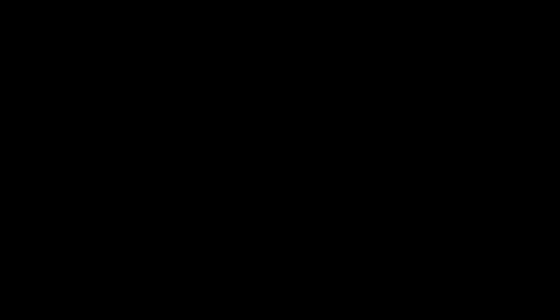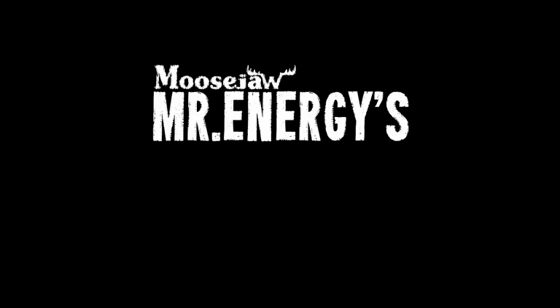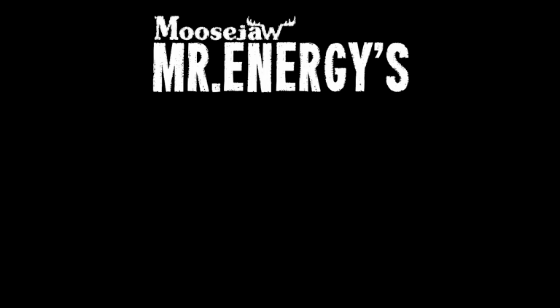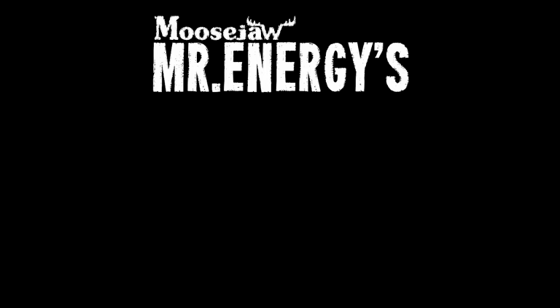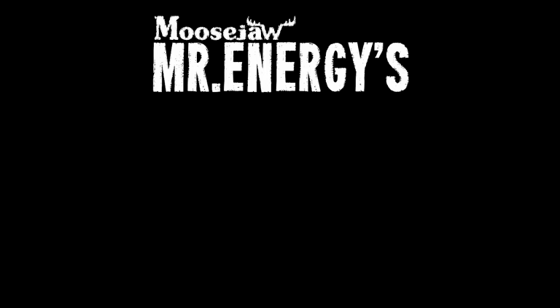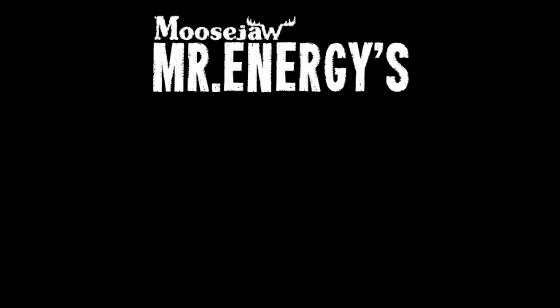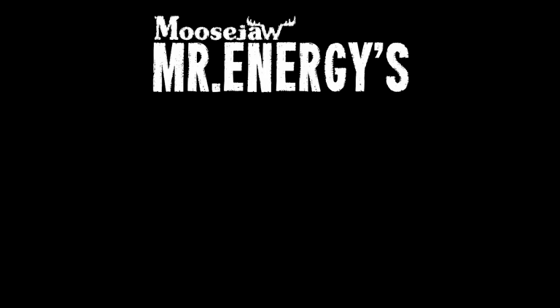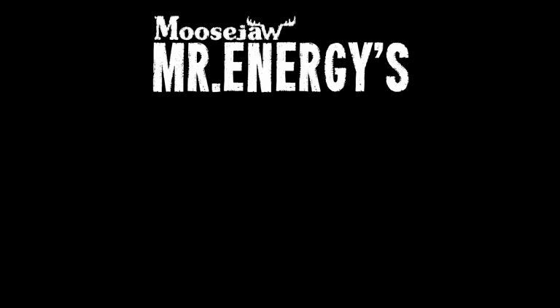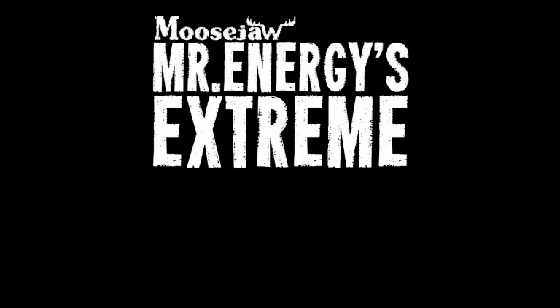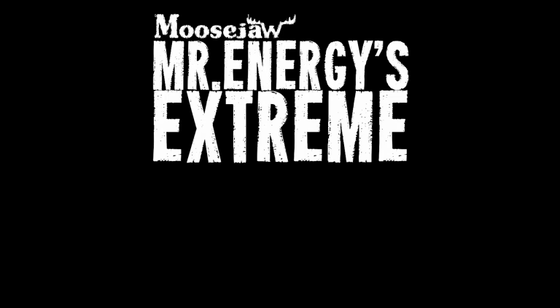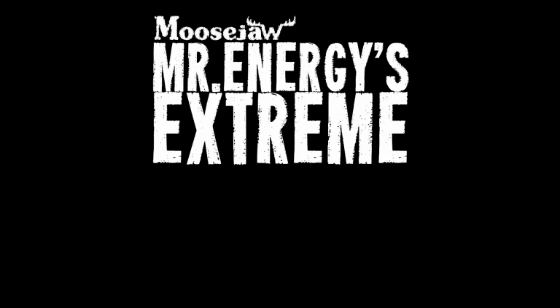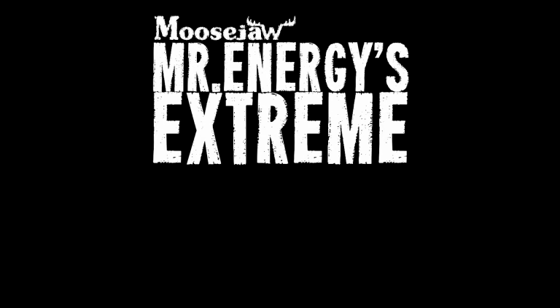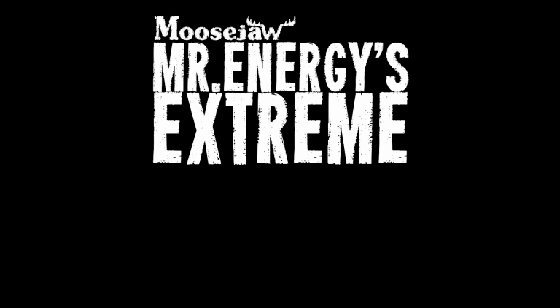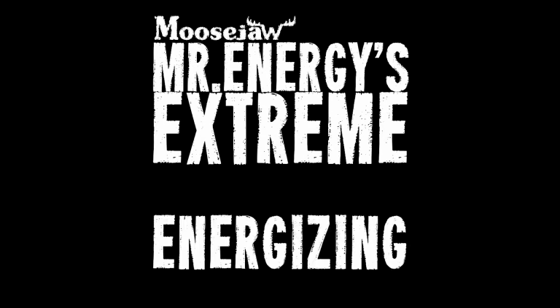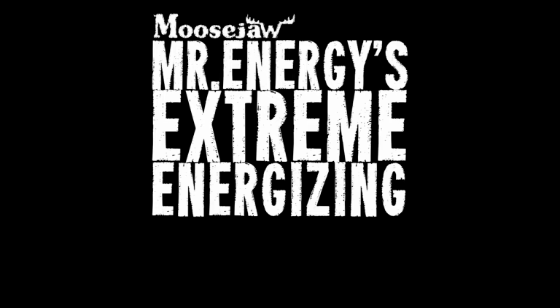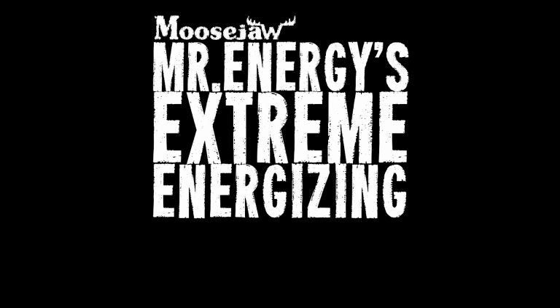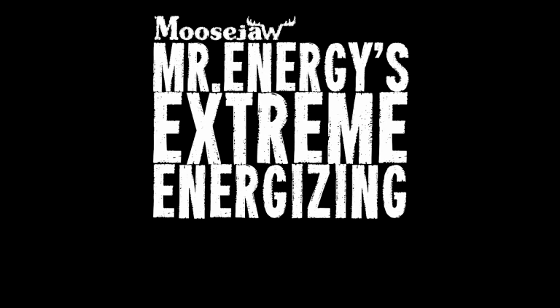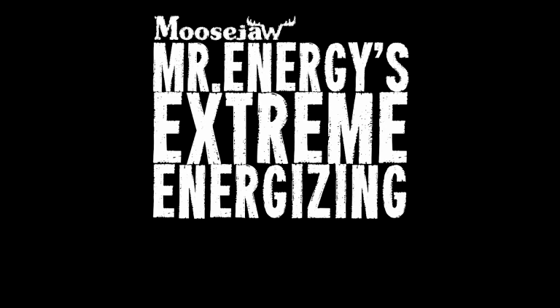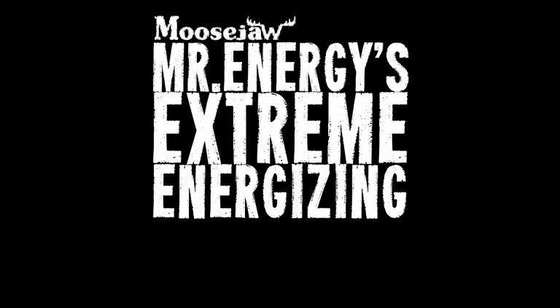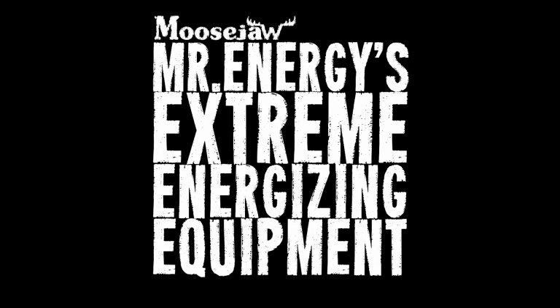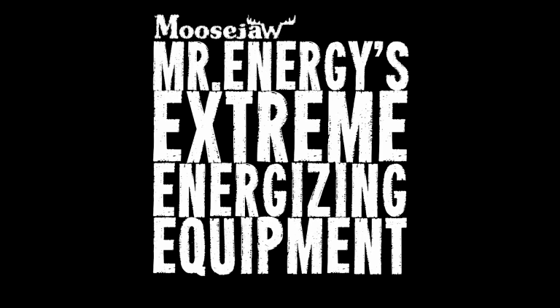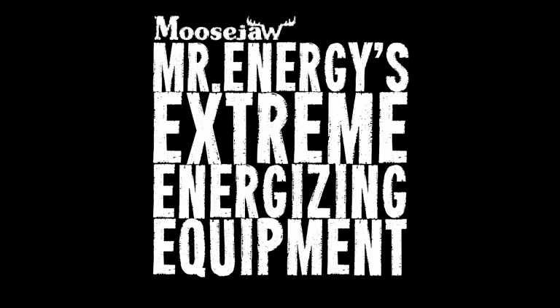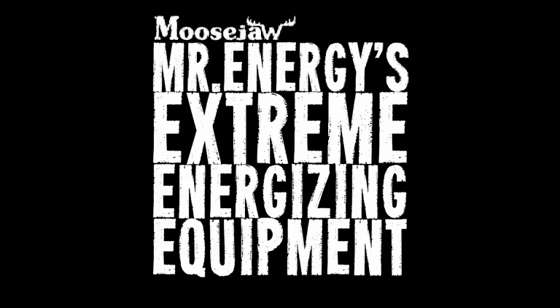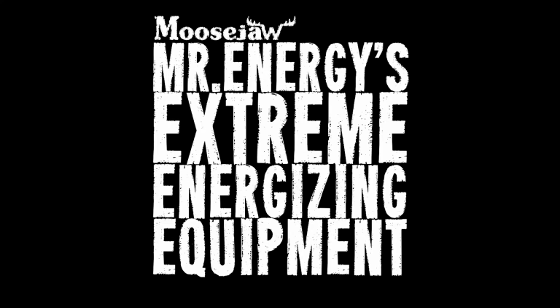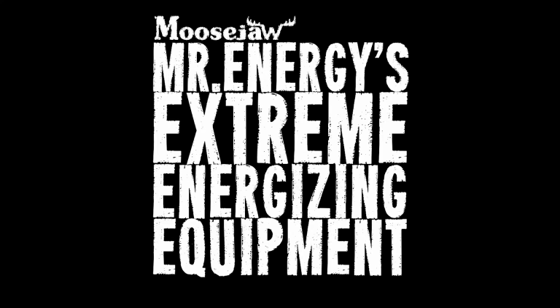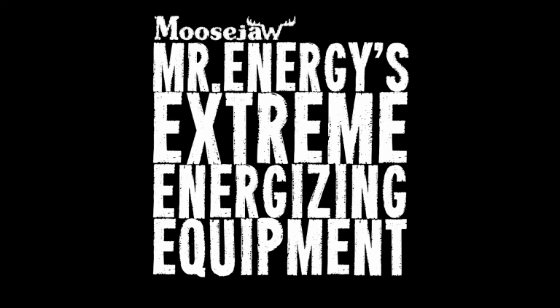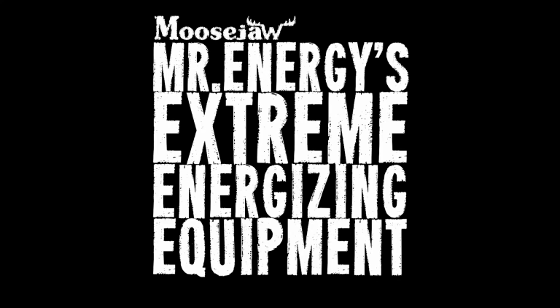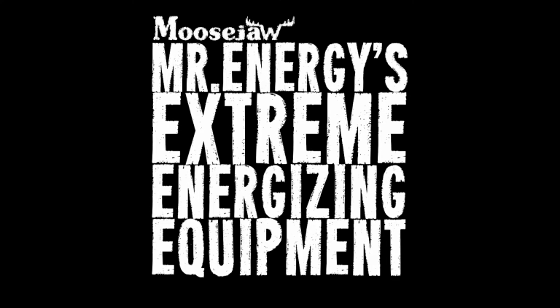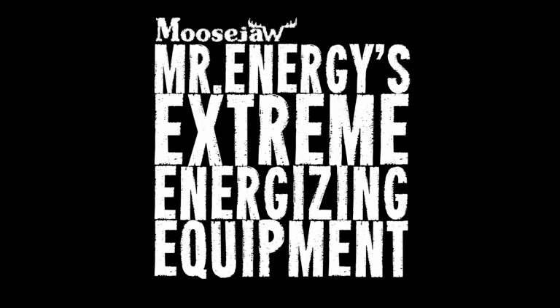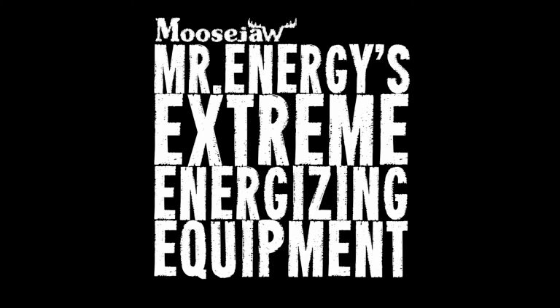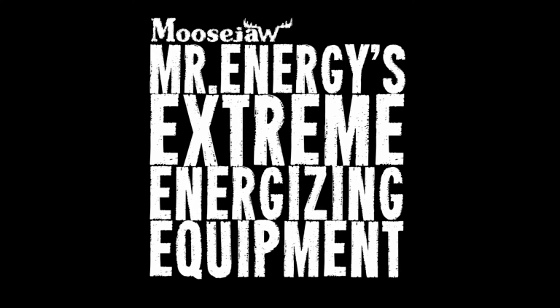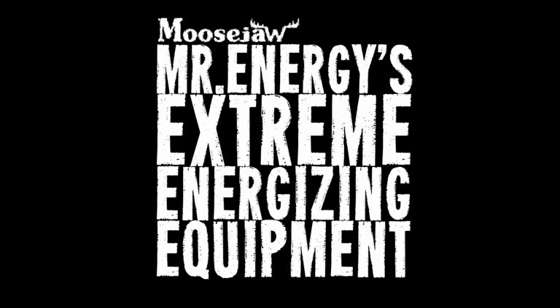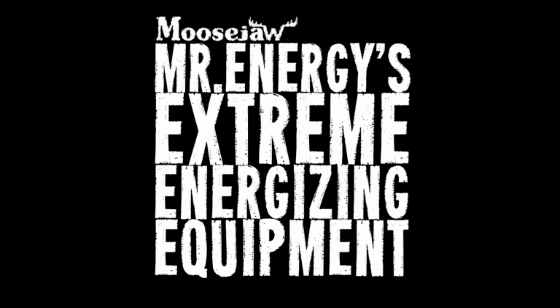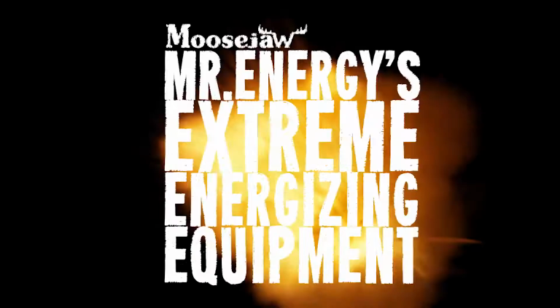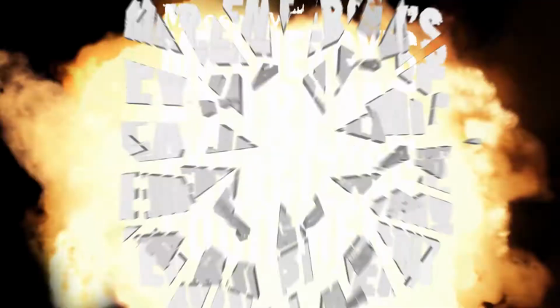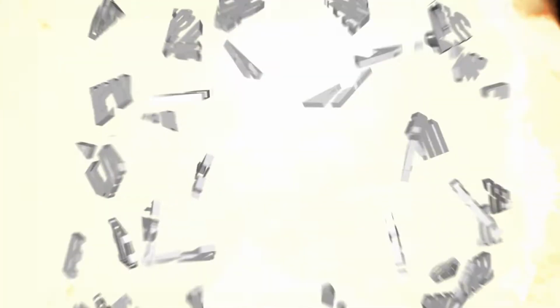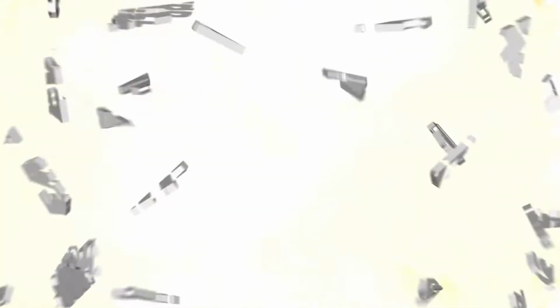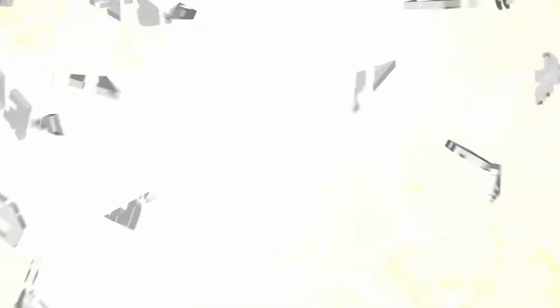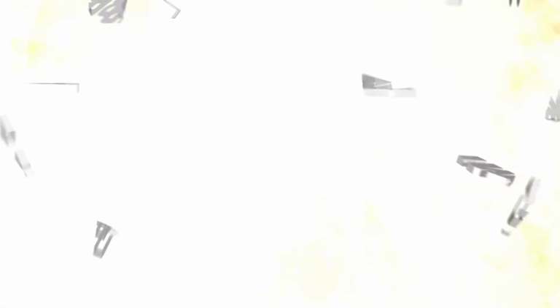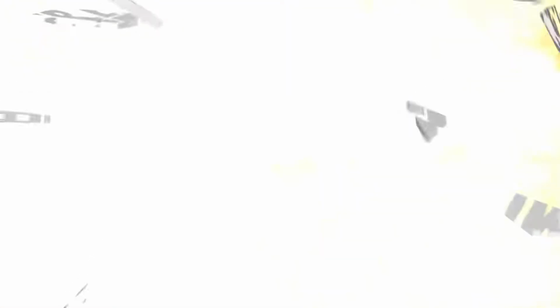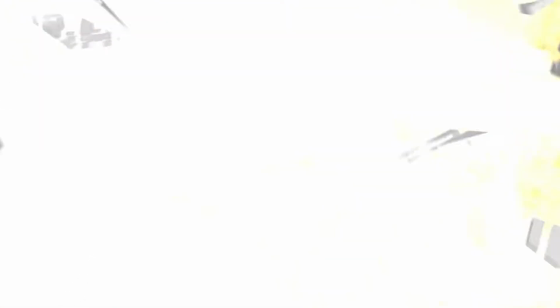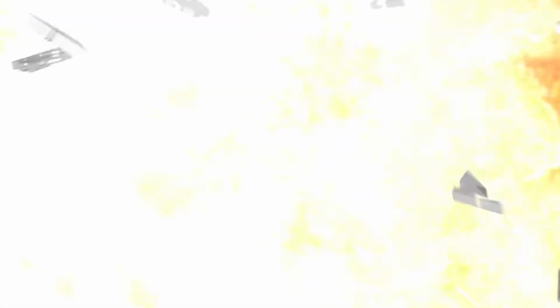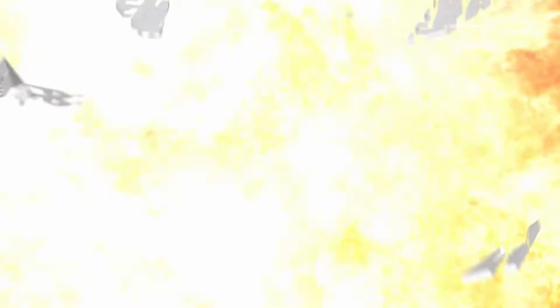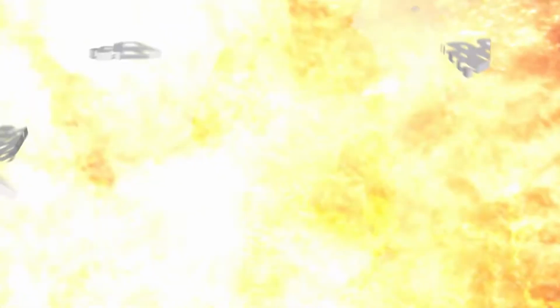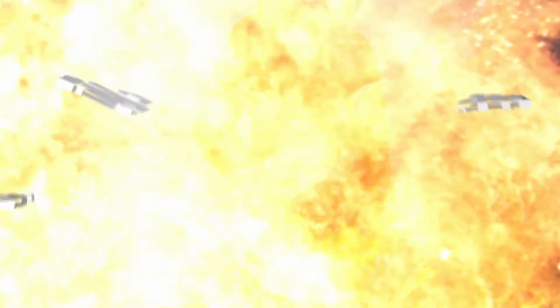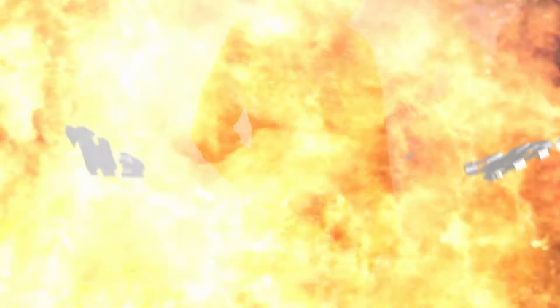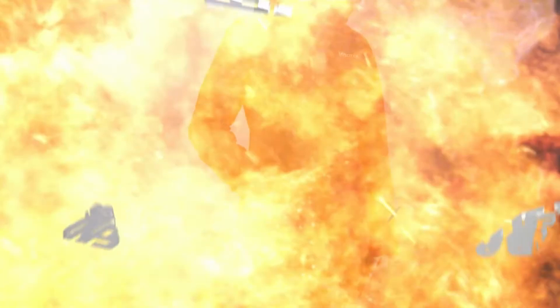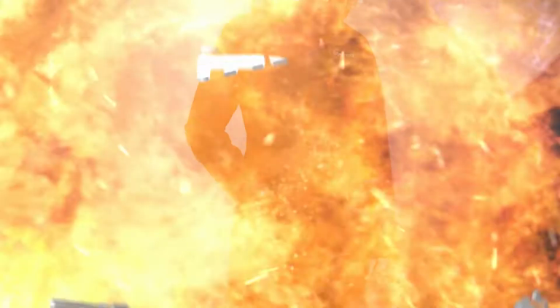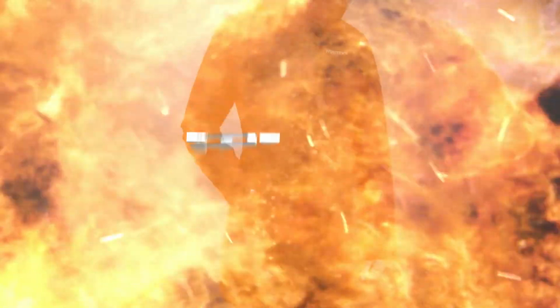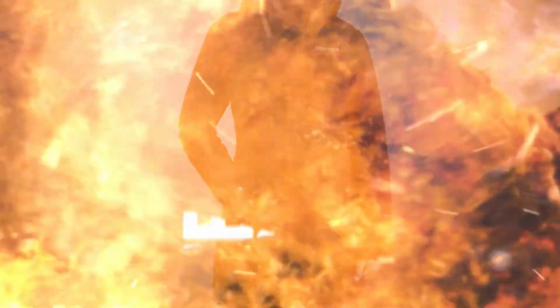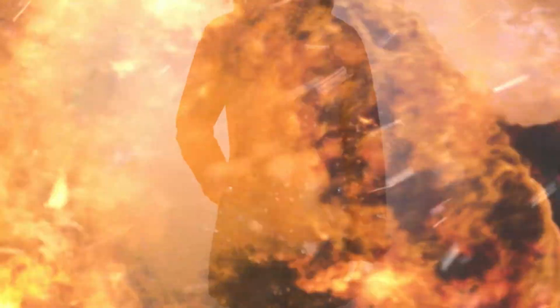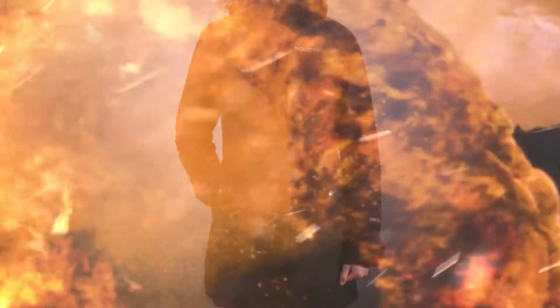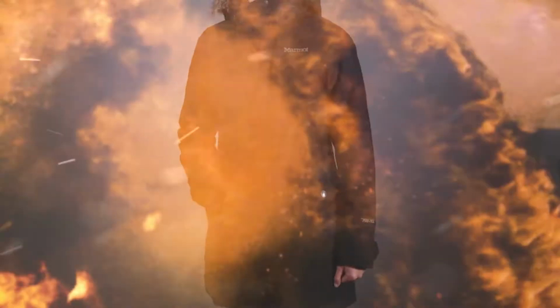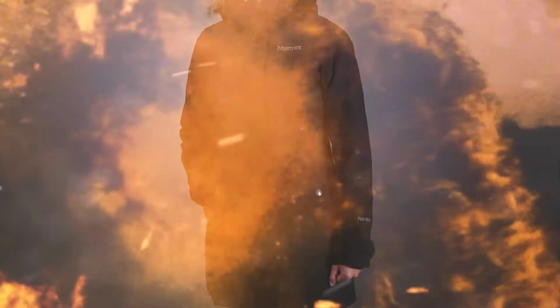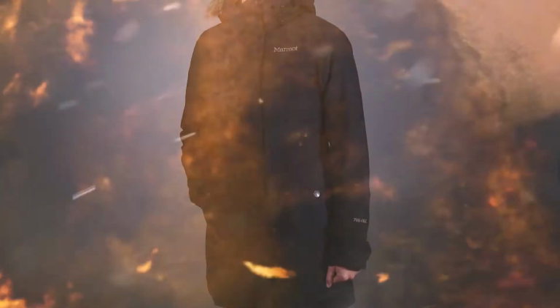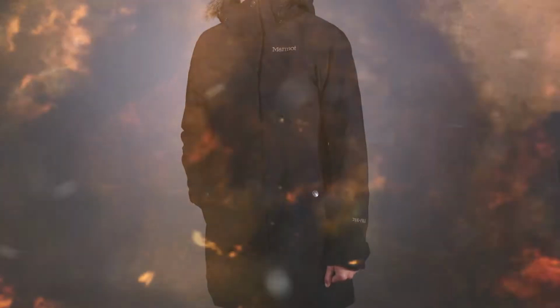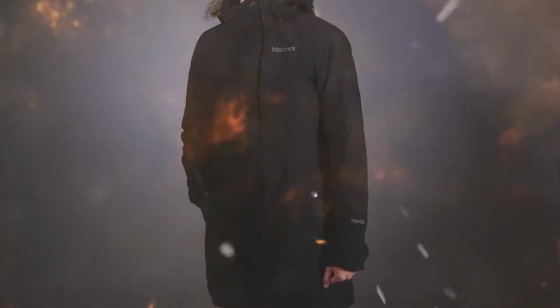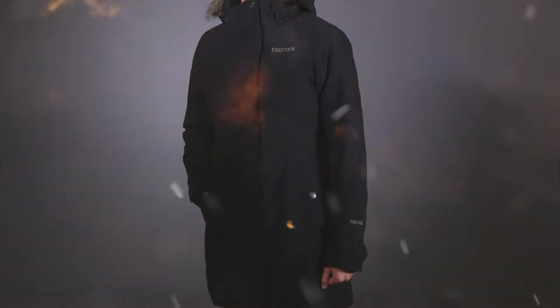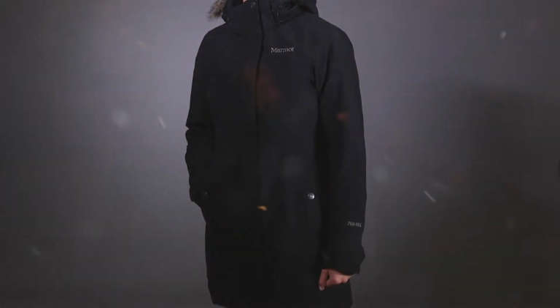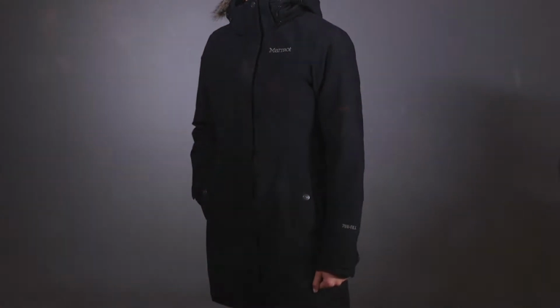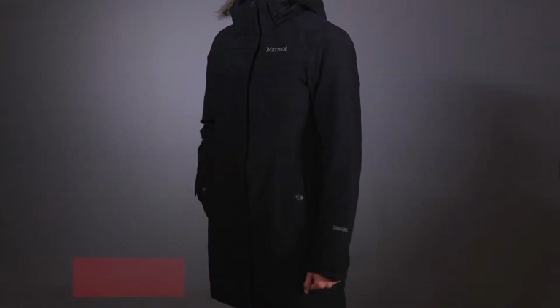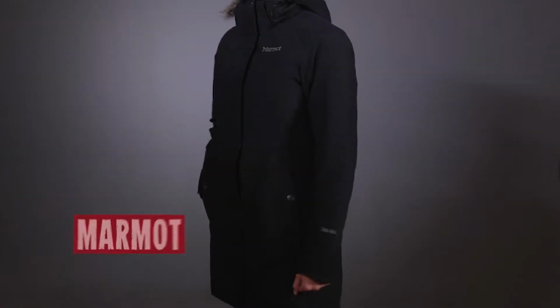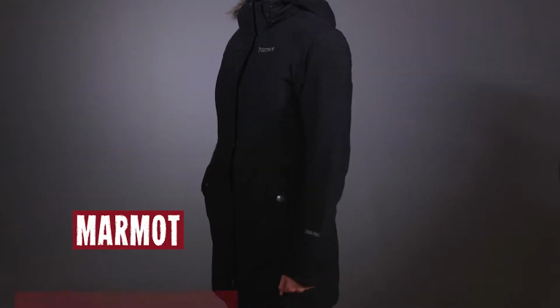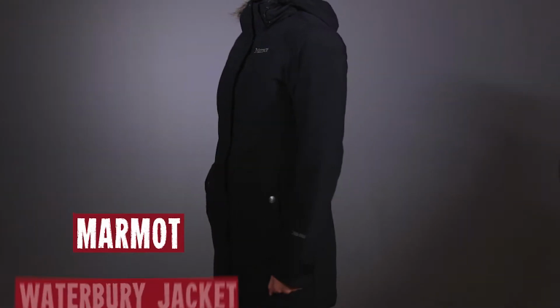Mr. Energy's EXTREME ENERGIZING EQUIPMENT! YAAA-HOO! Here we go!